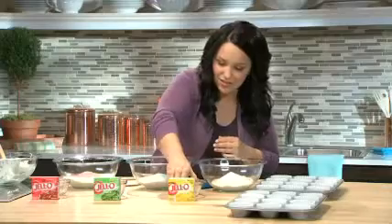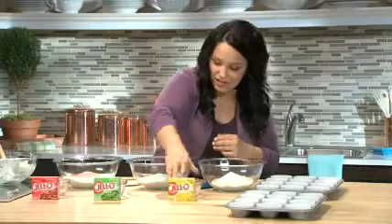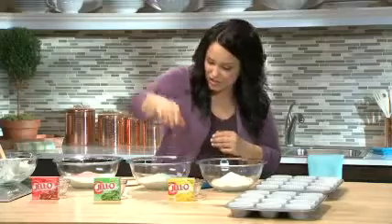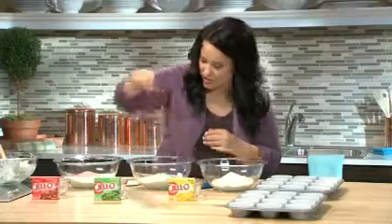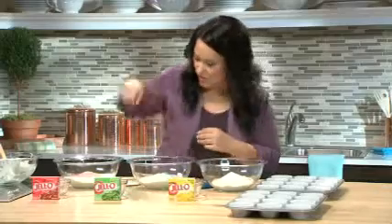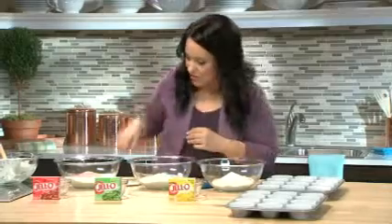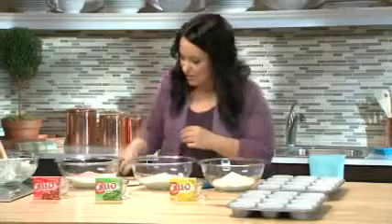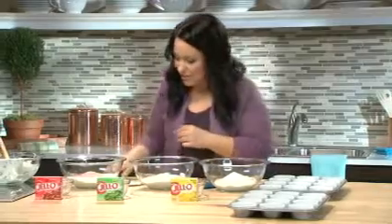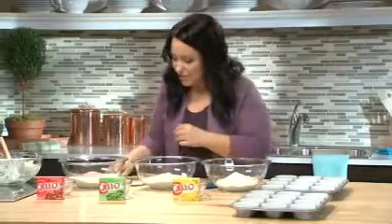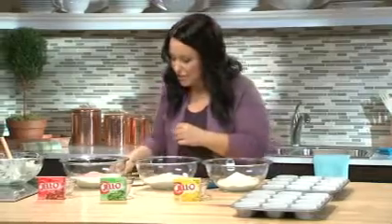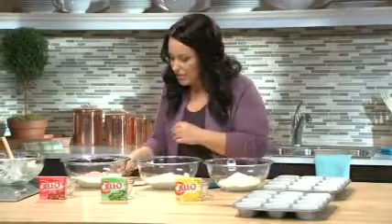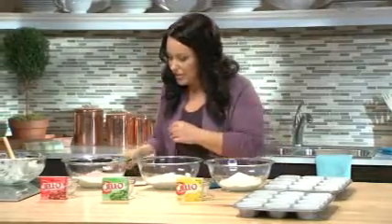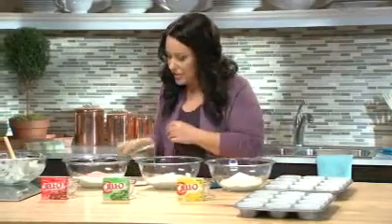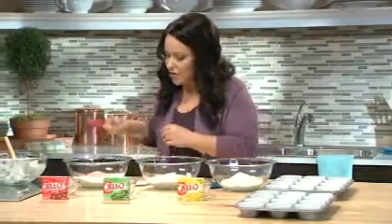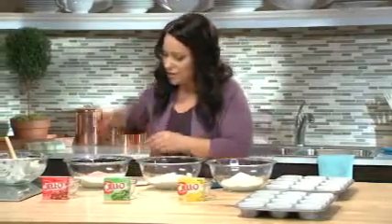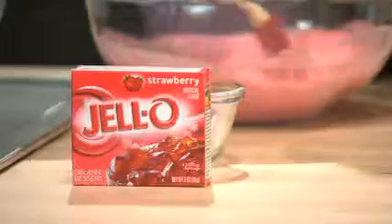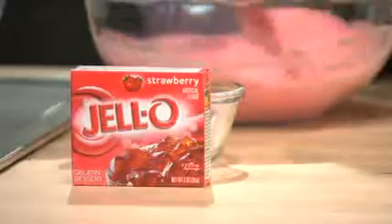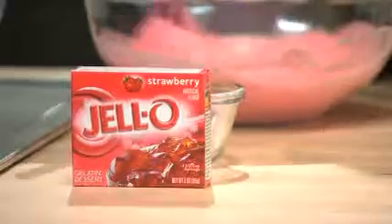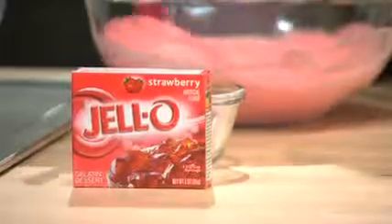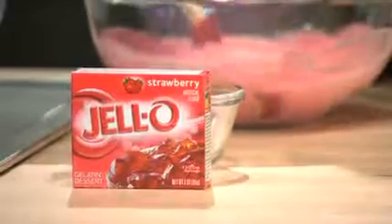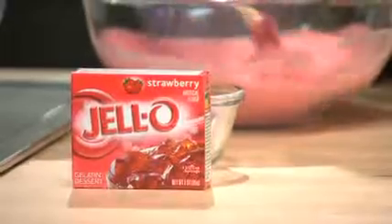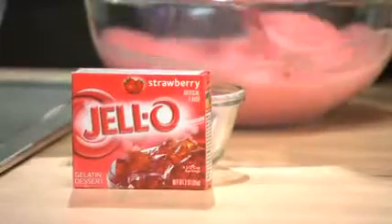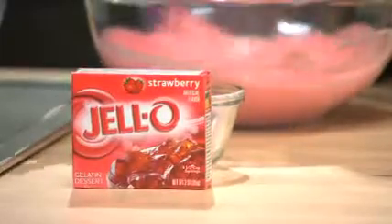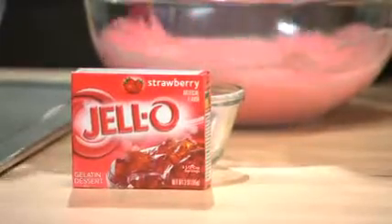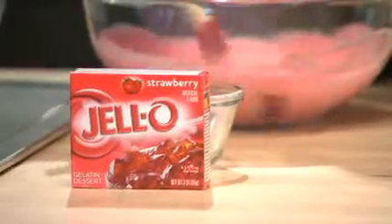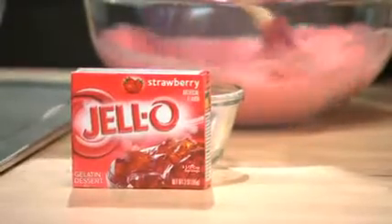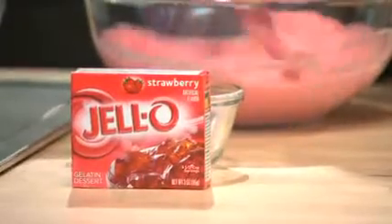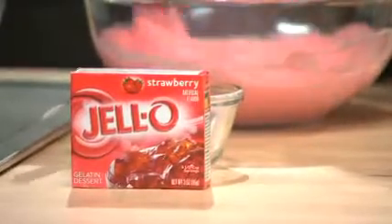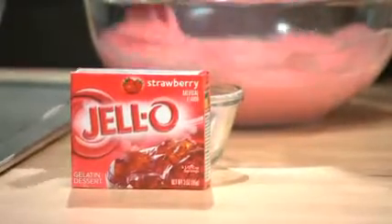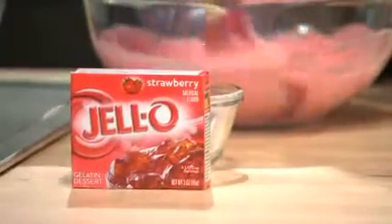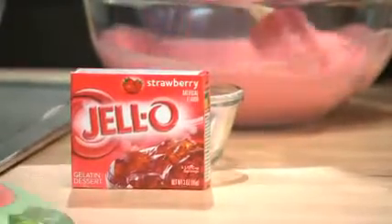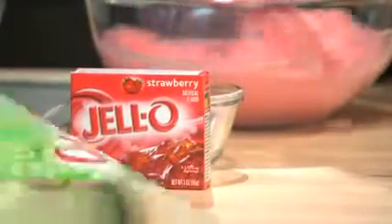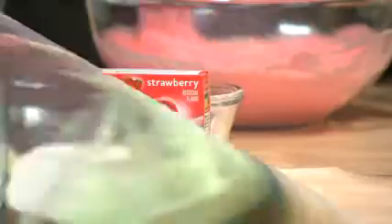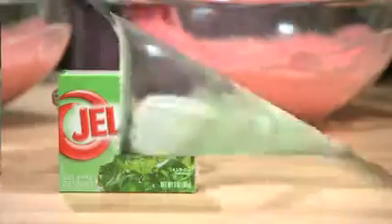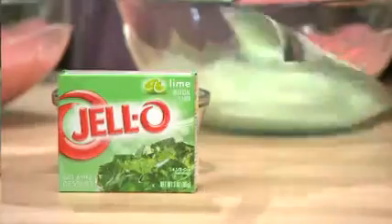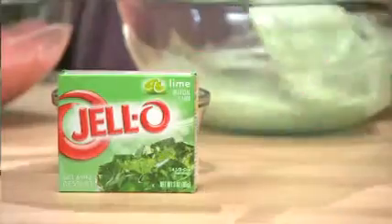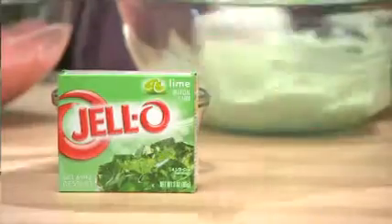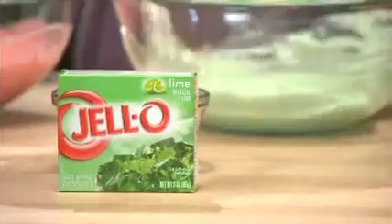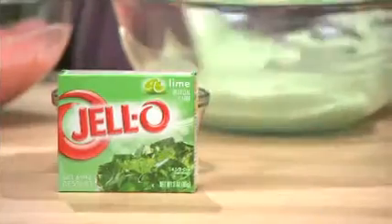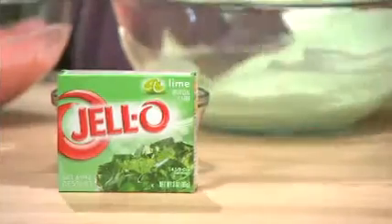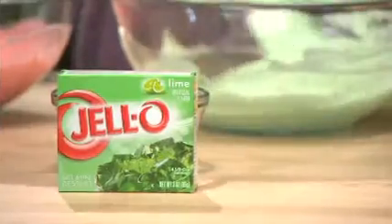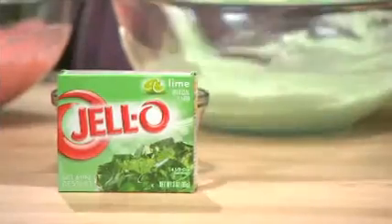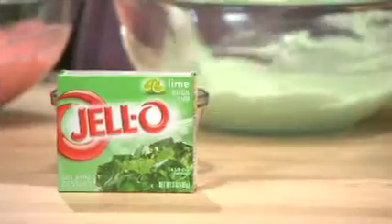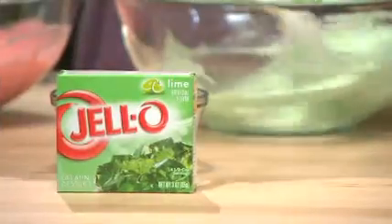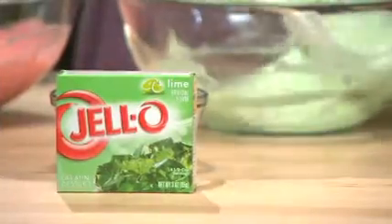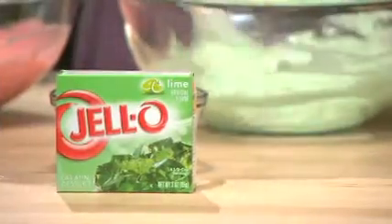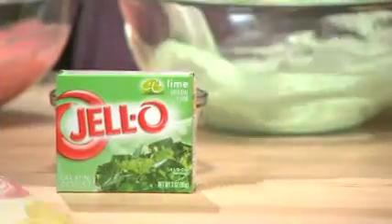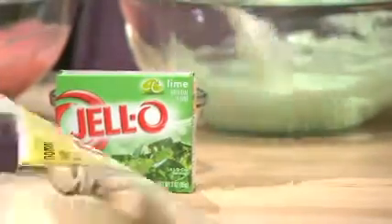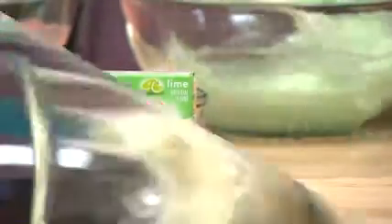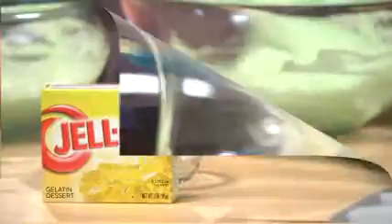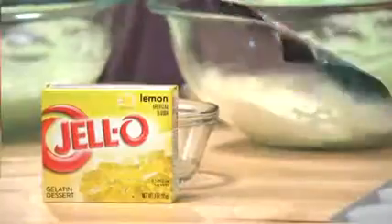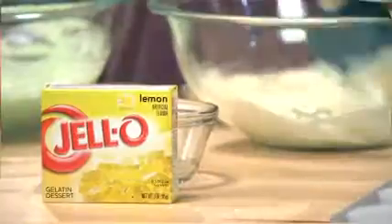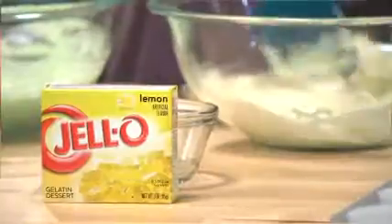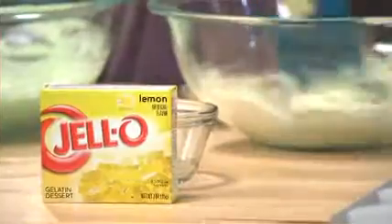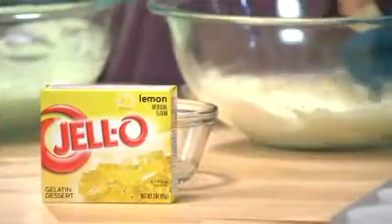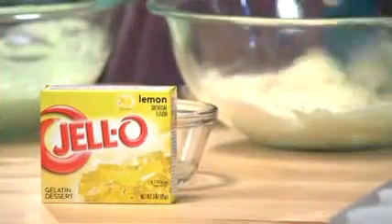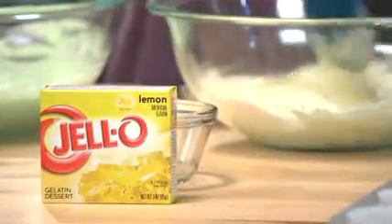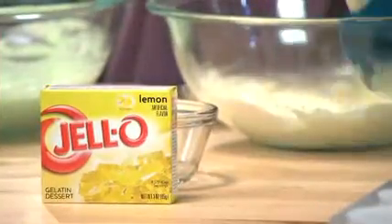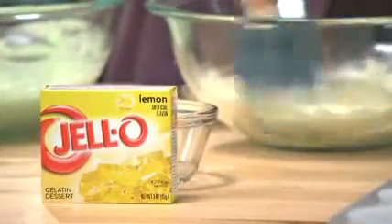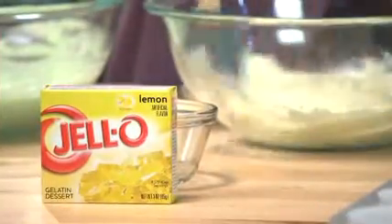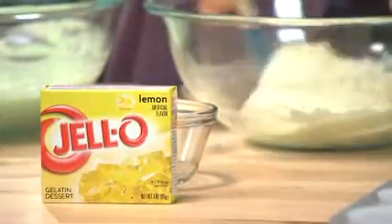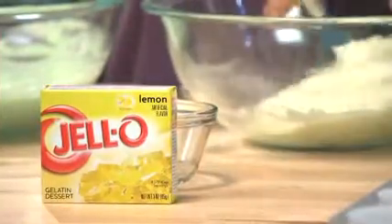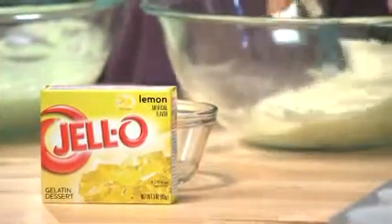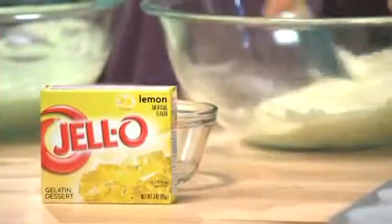So let's stir each of these up with our rubber spatulas. The lime is combined and let's just hit this last one, the lemon.